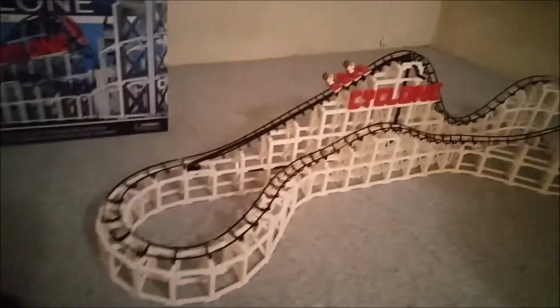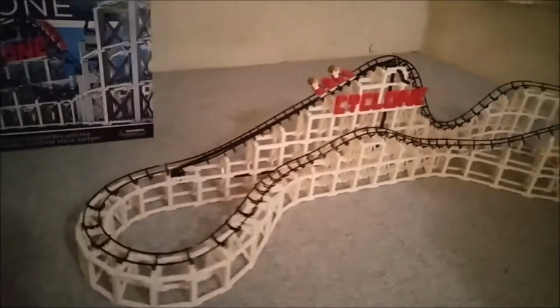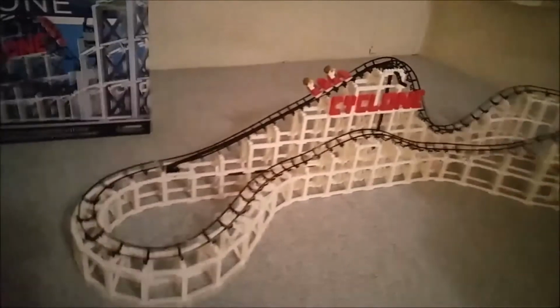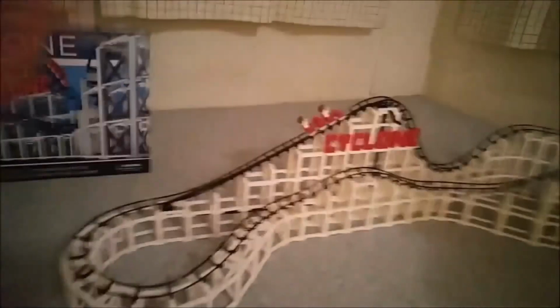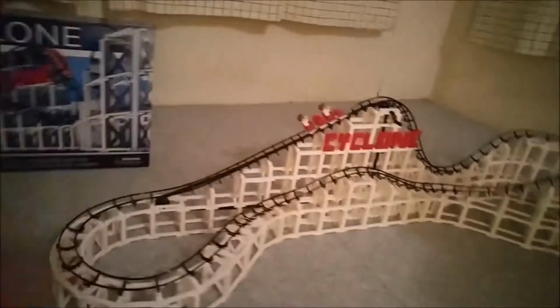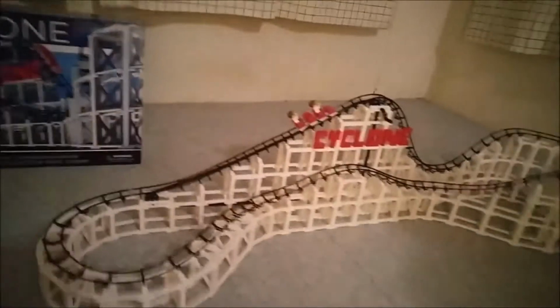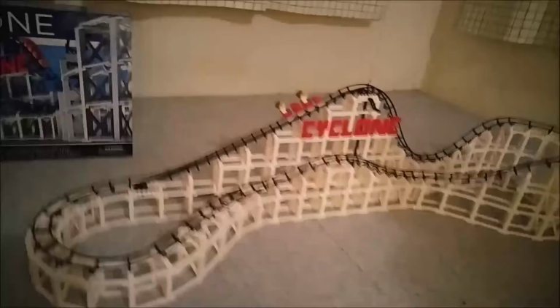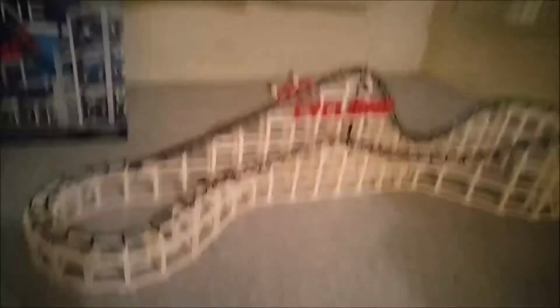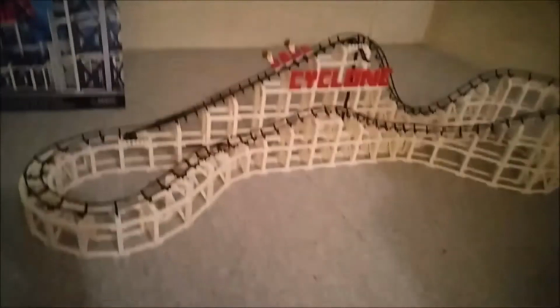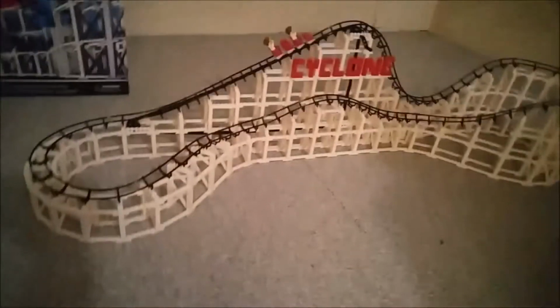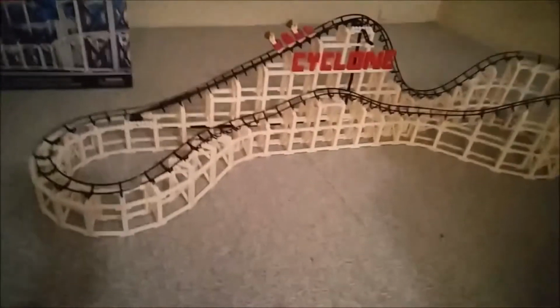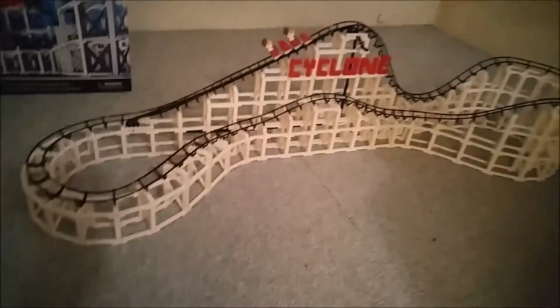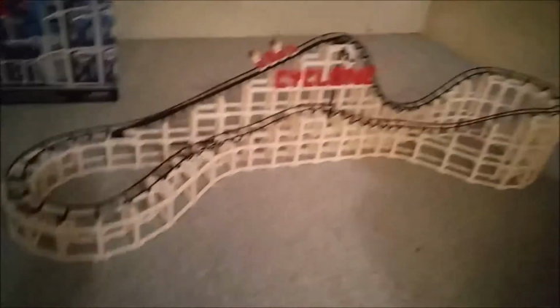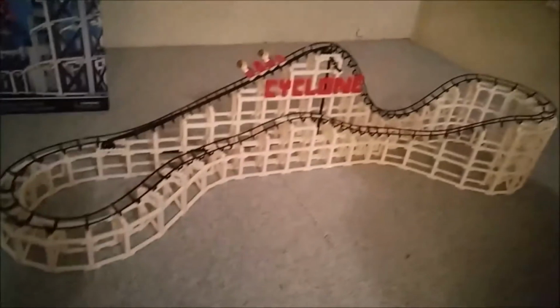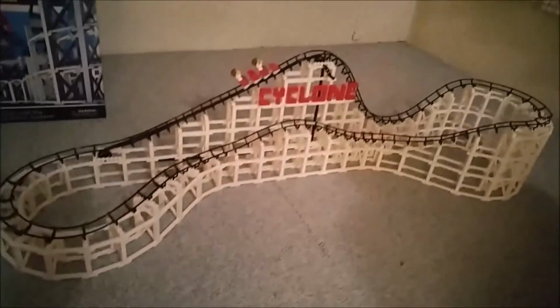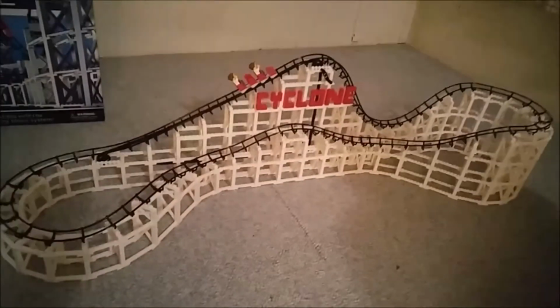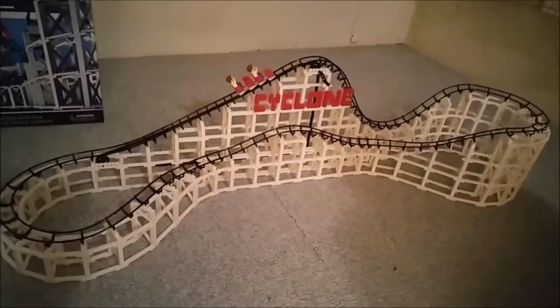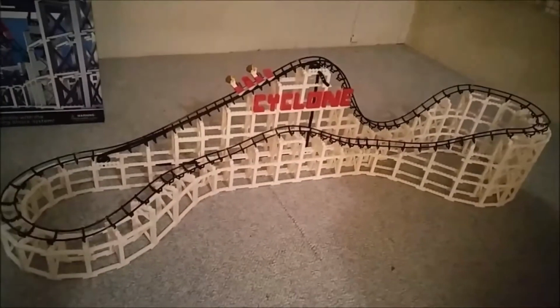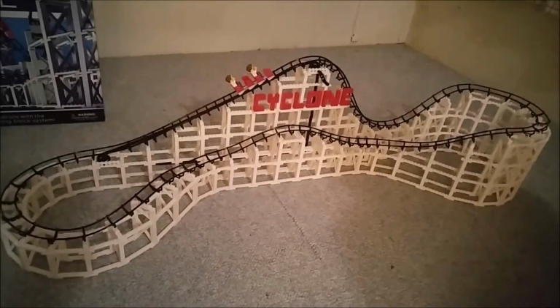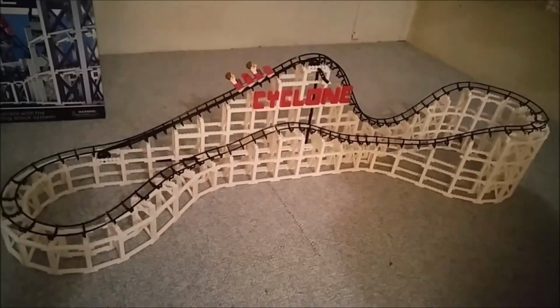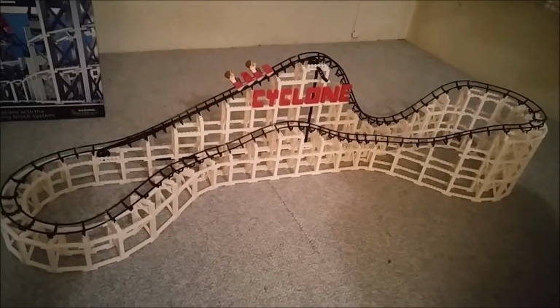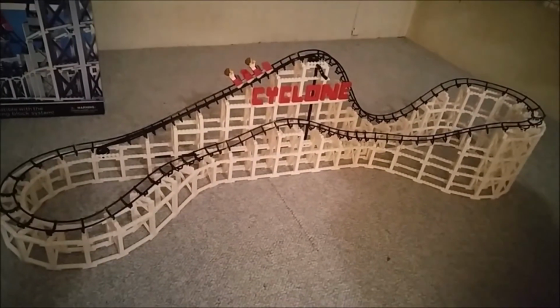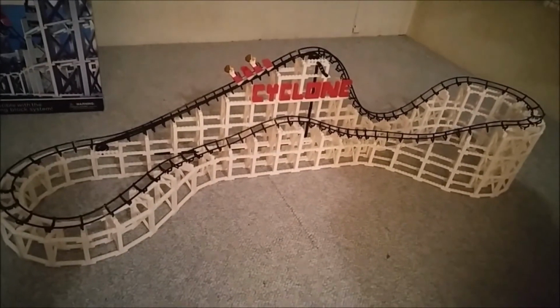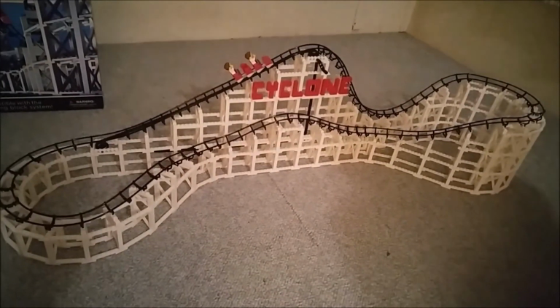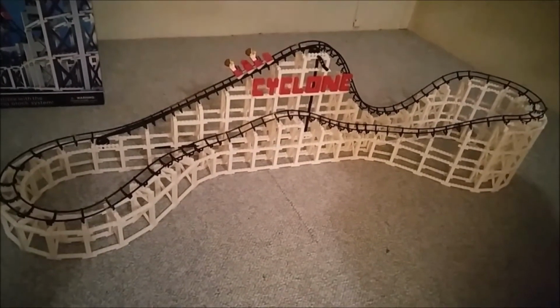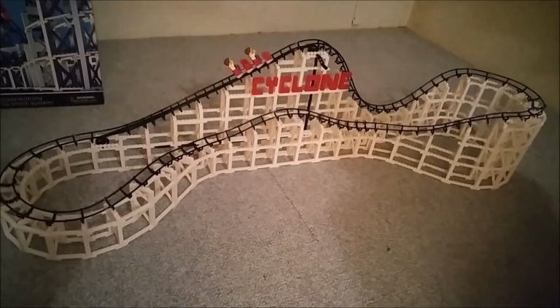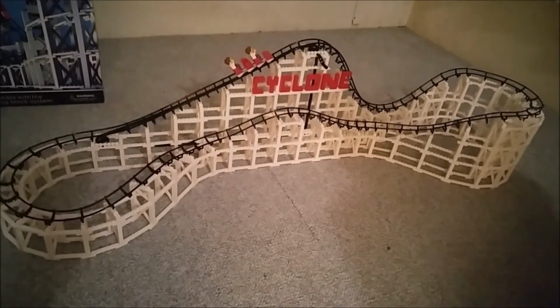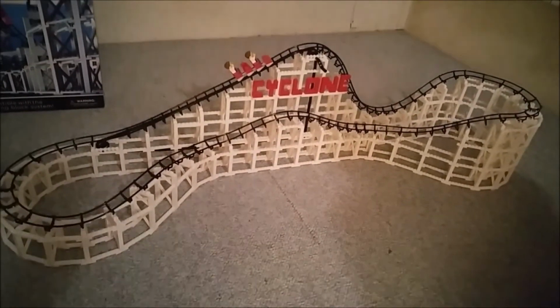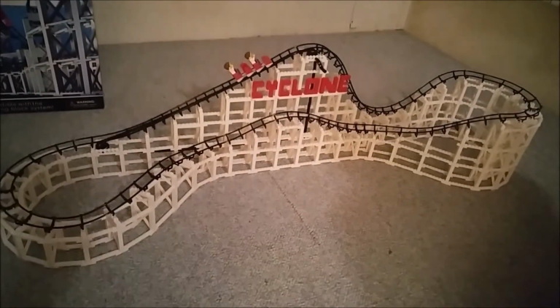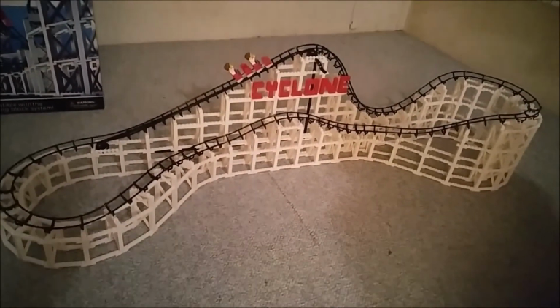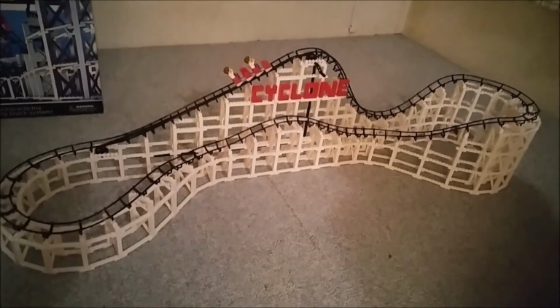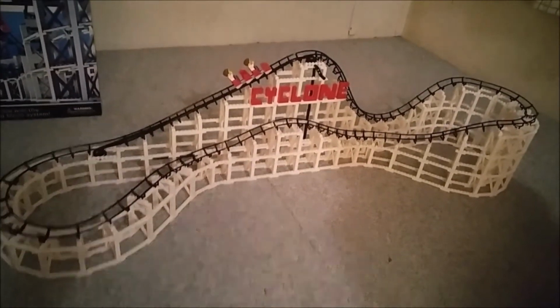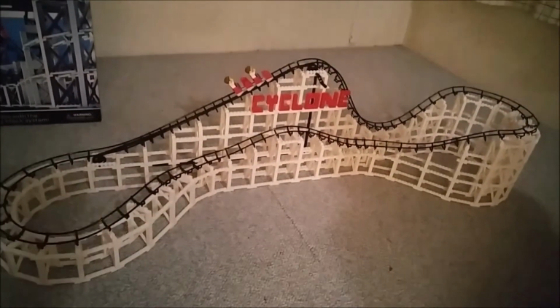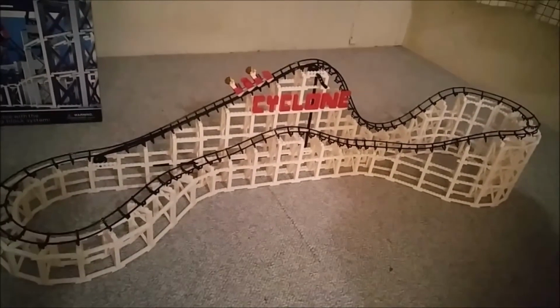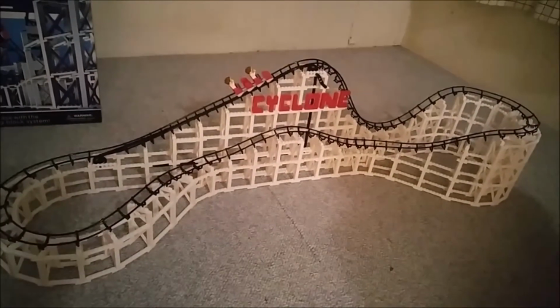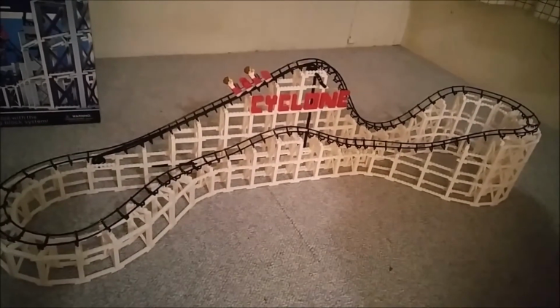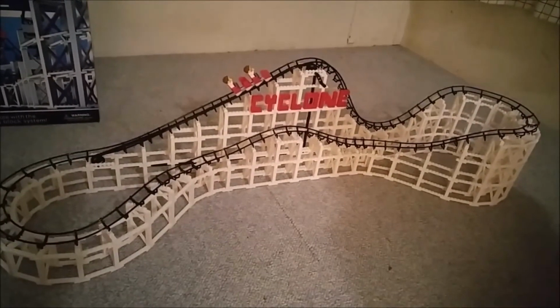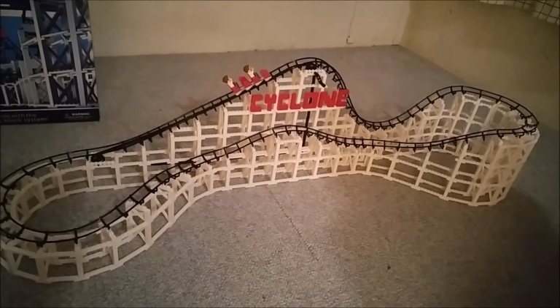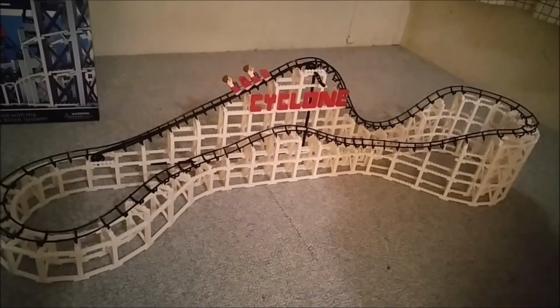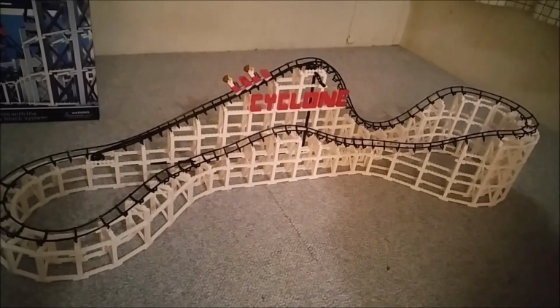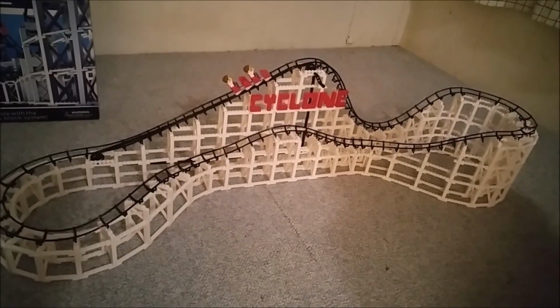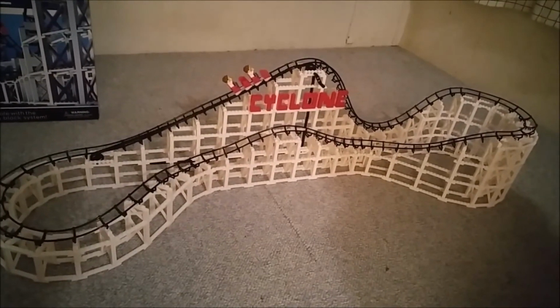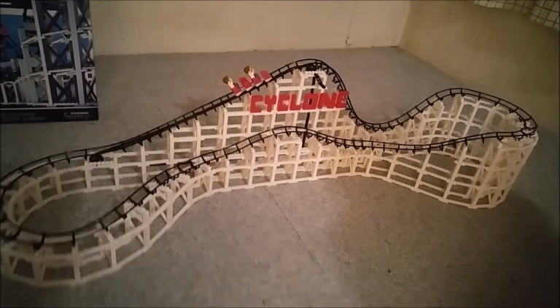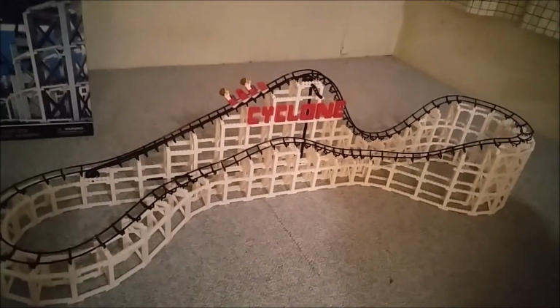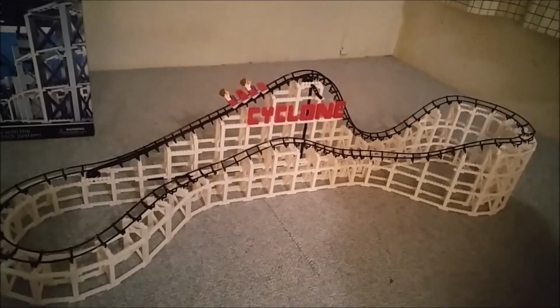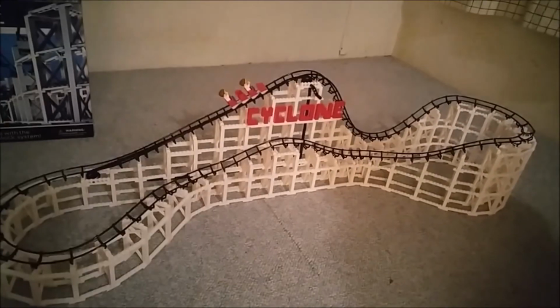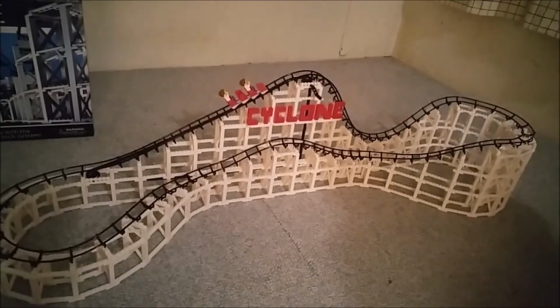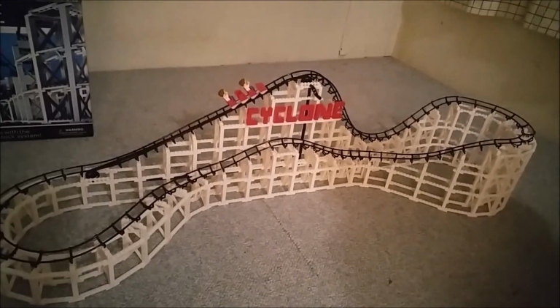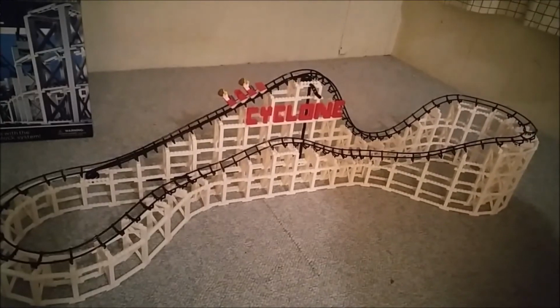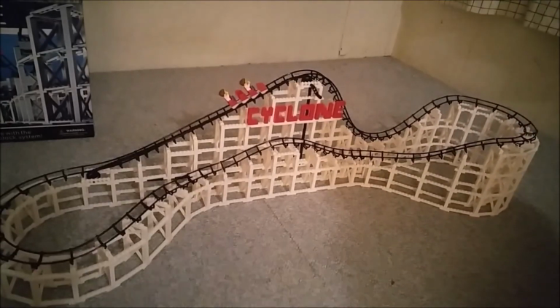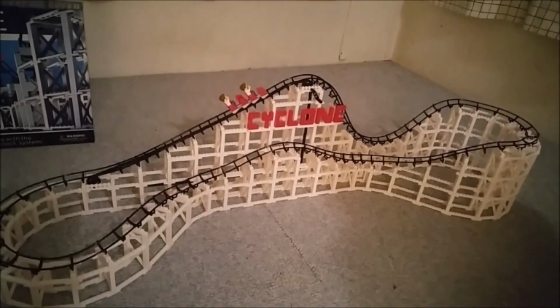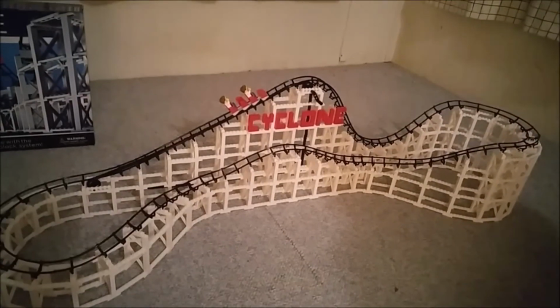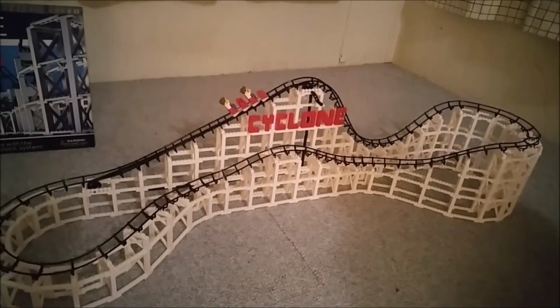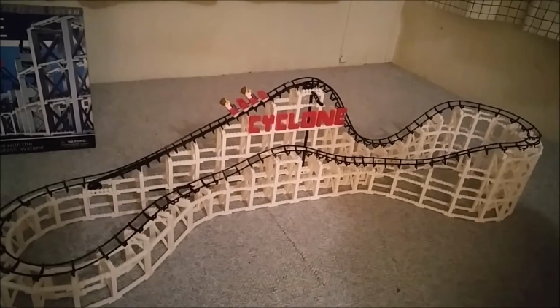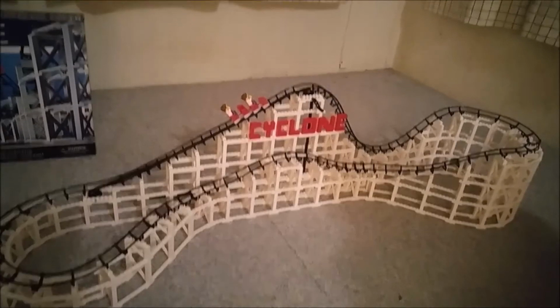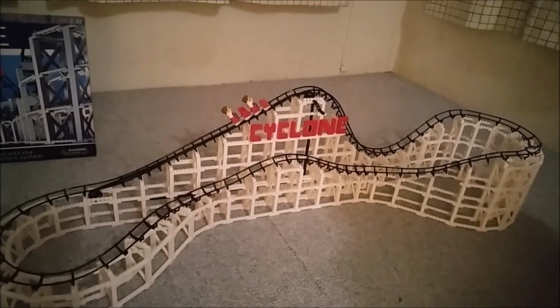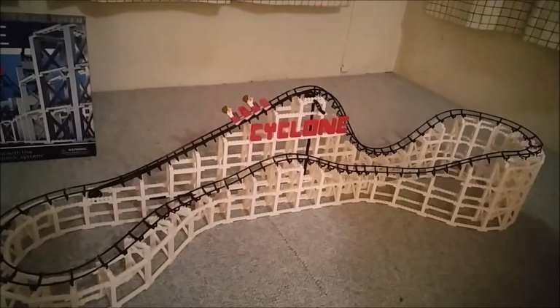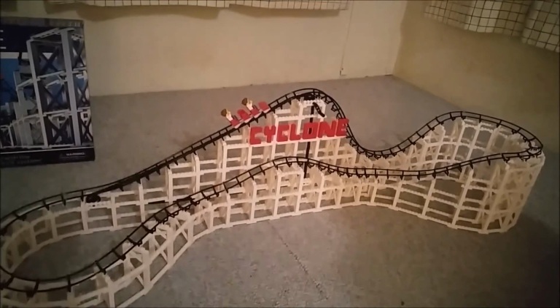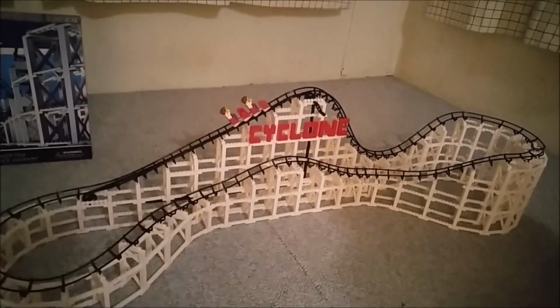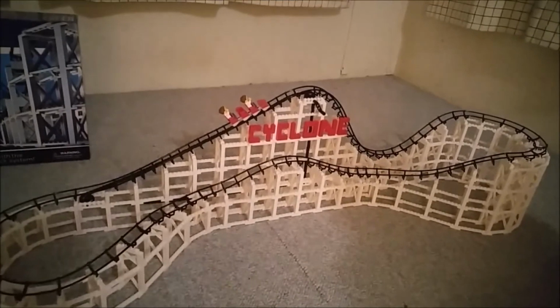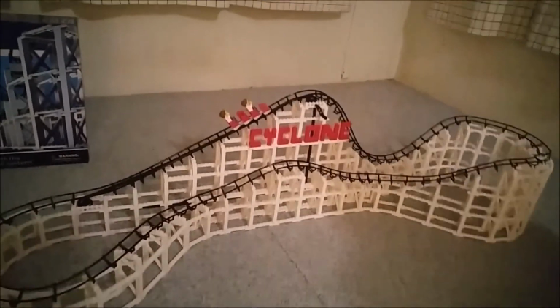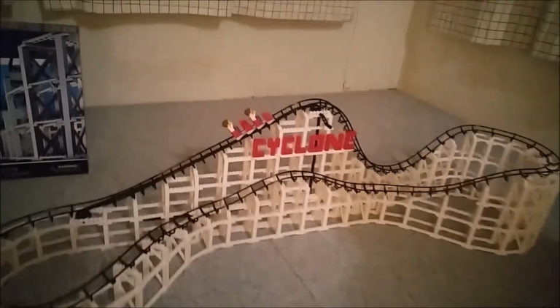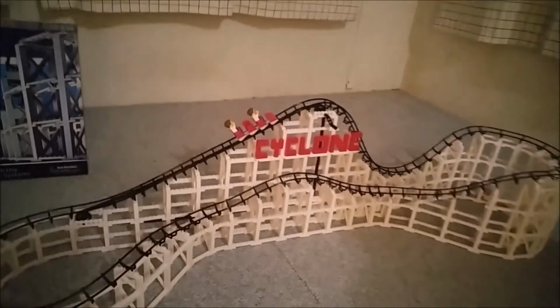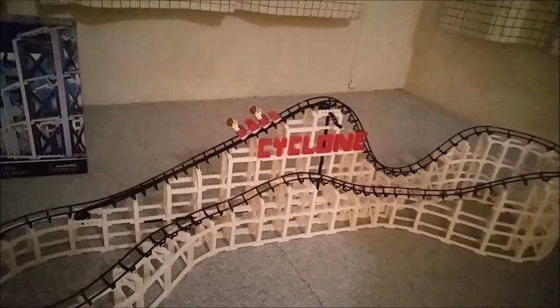And that is the completed Cyclone by Coaster Dynamics.